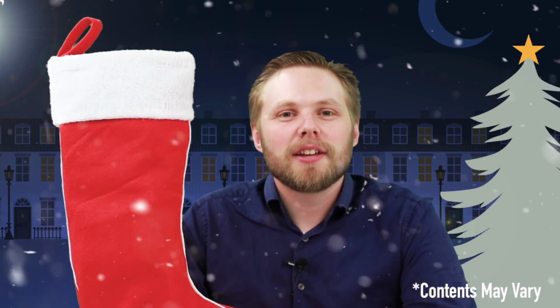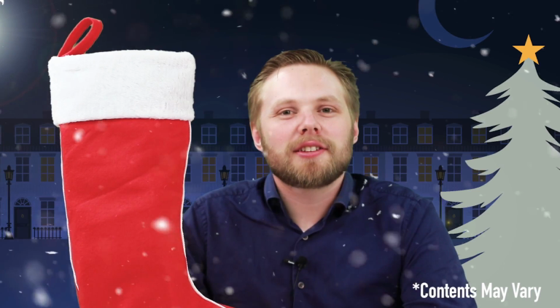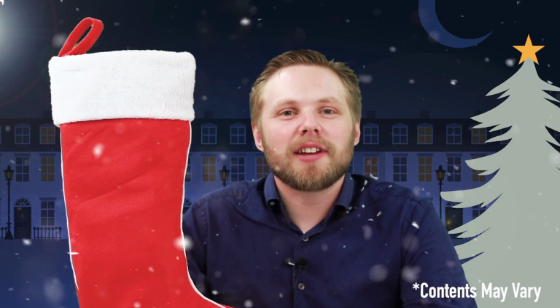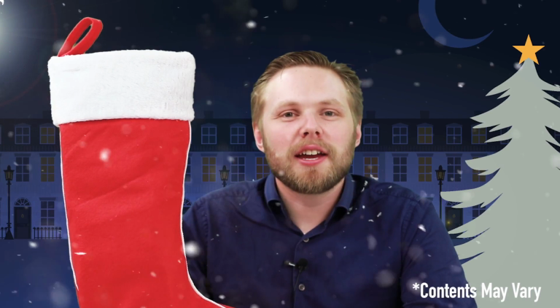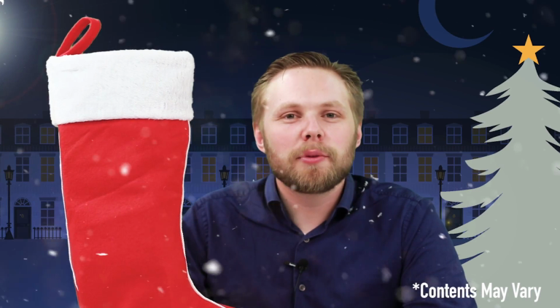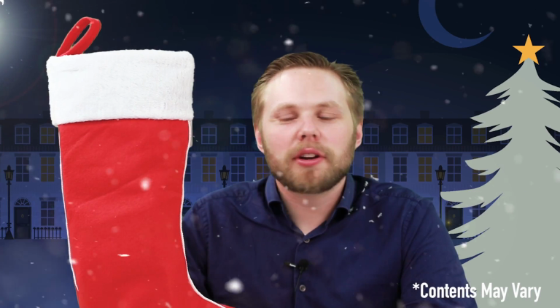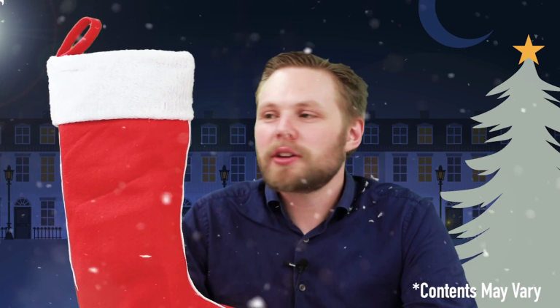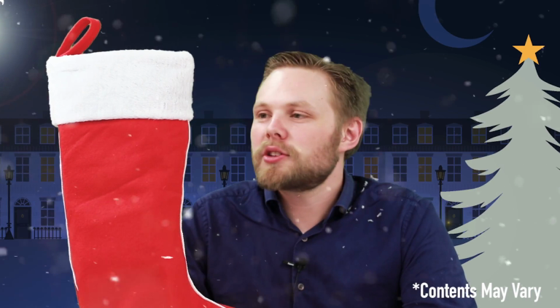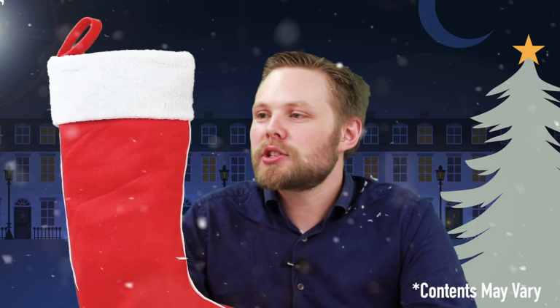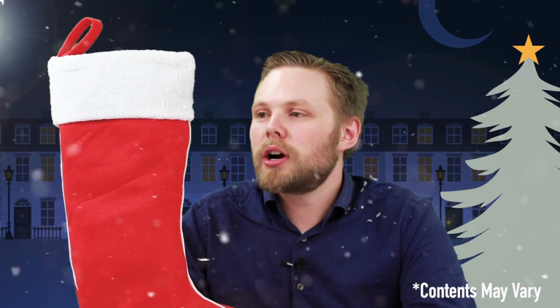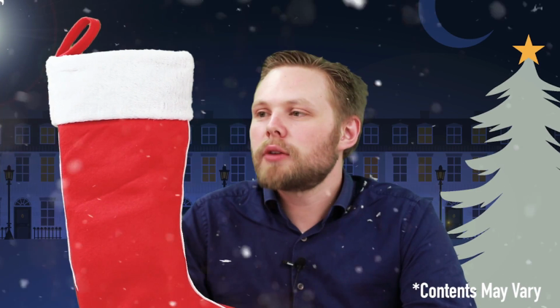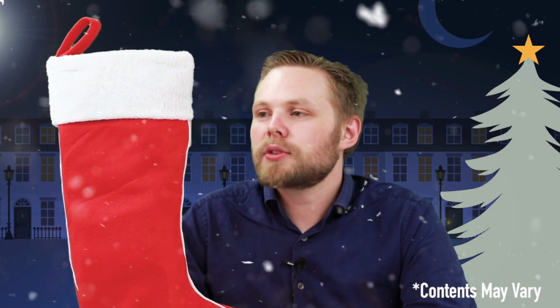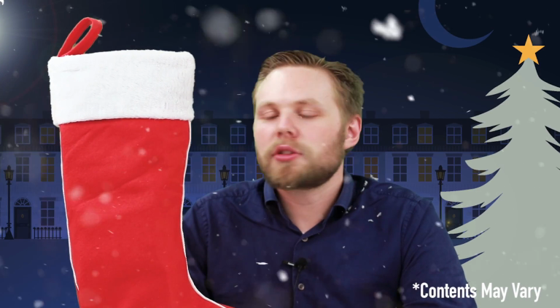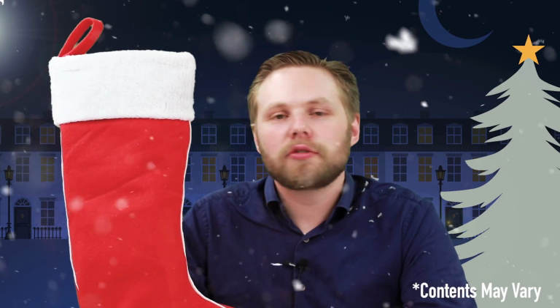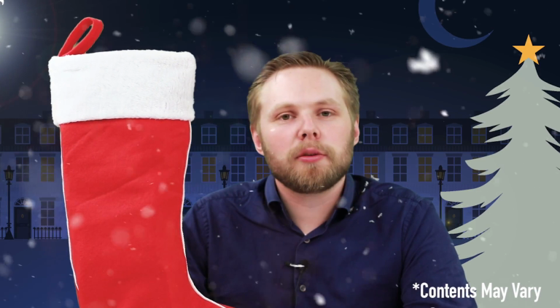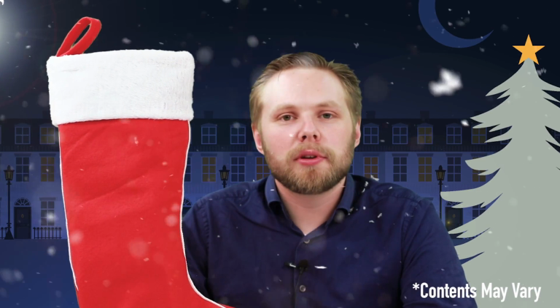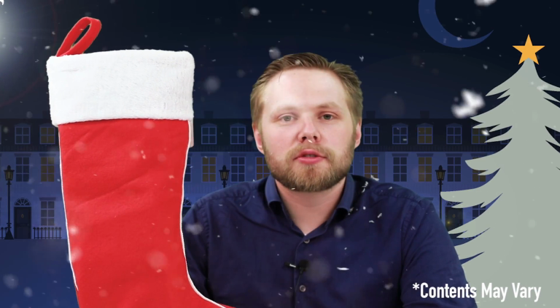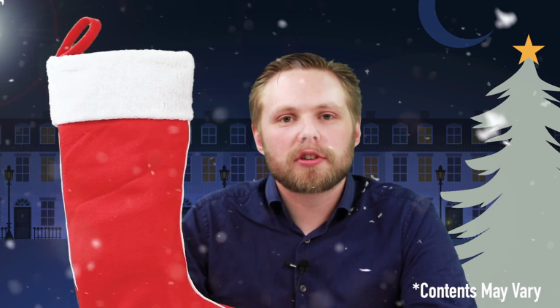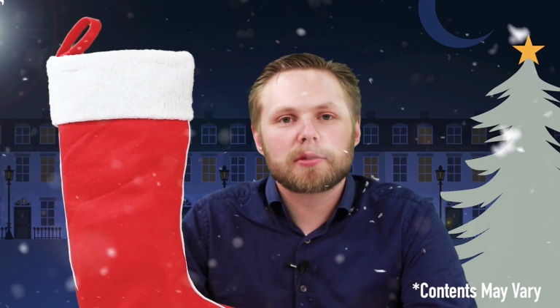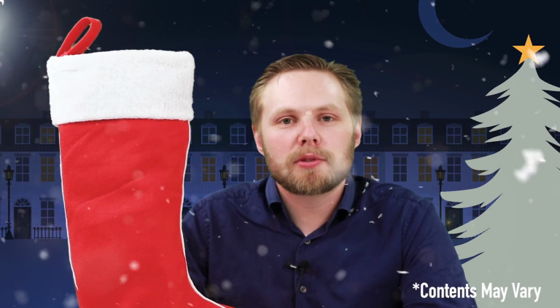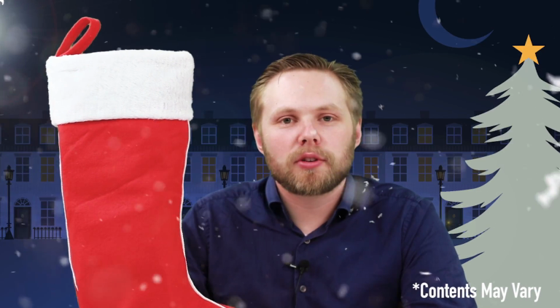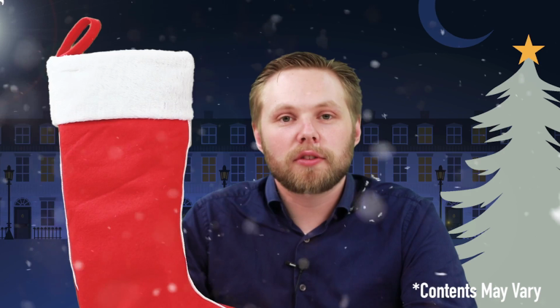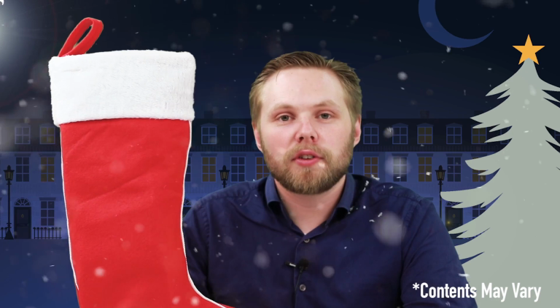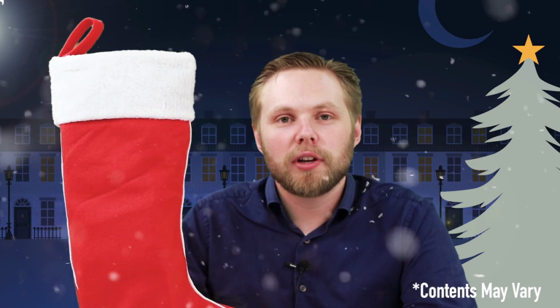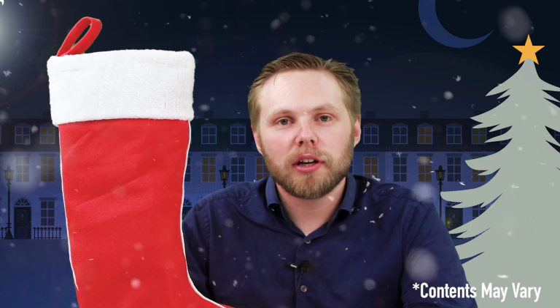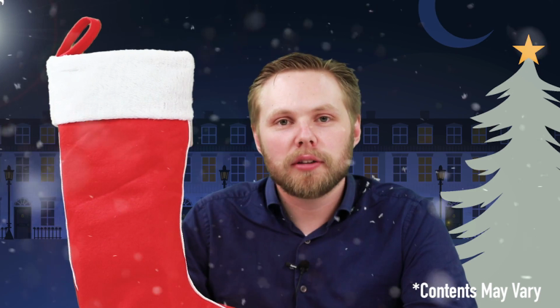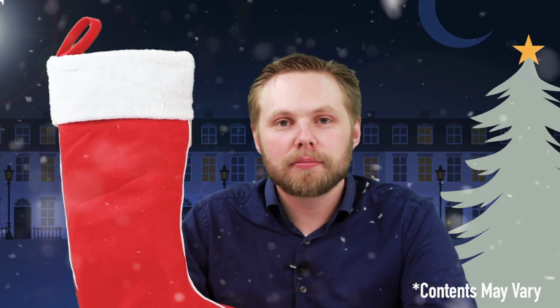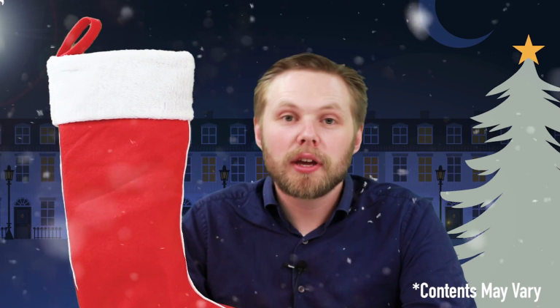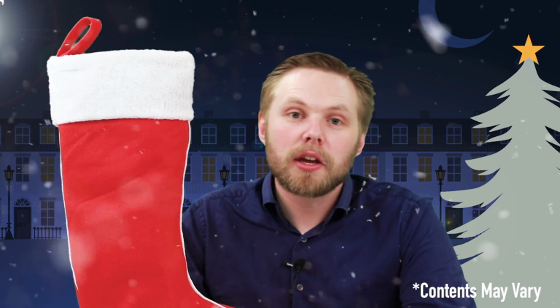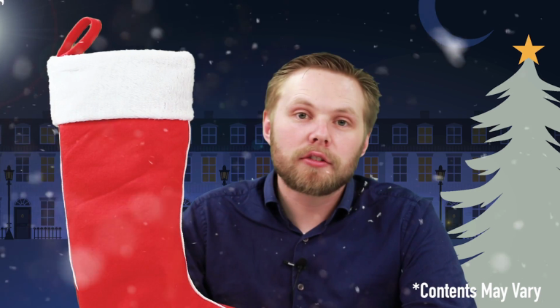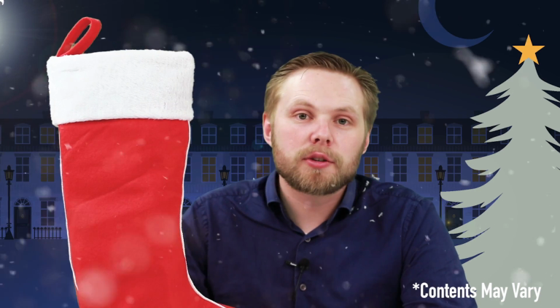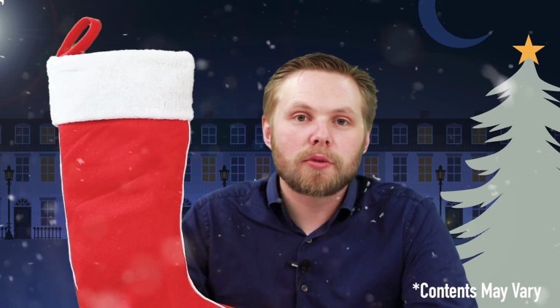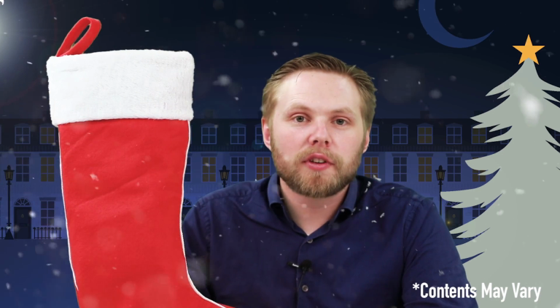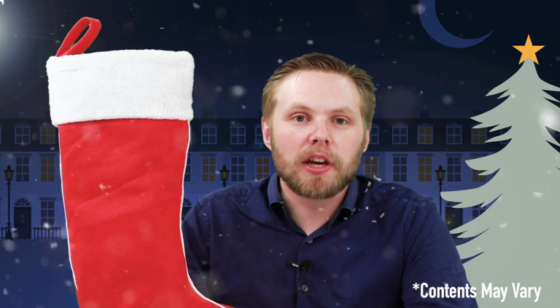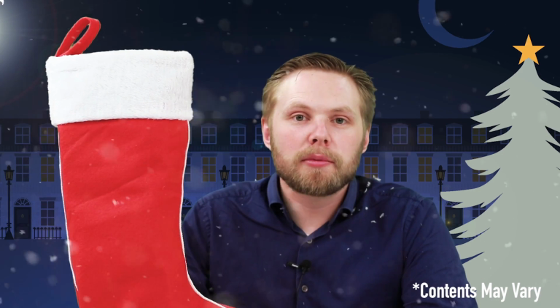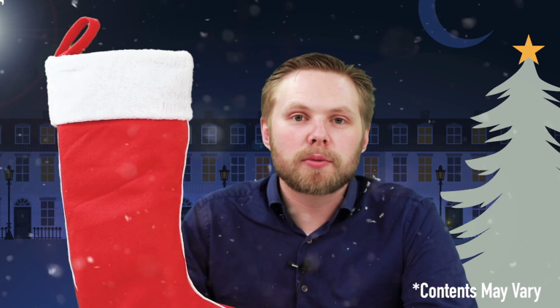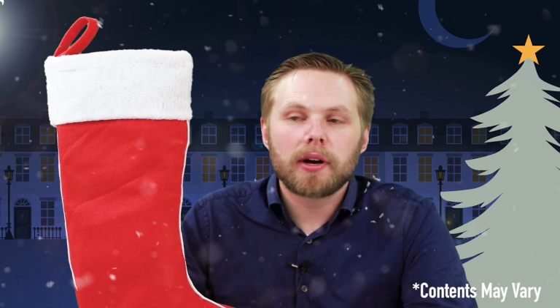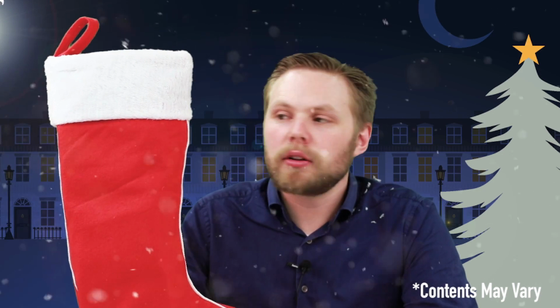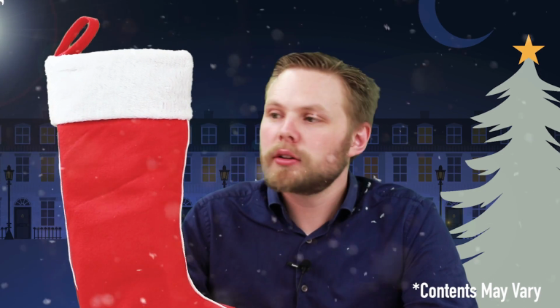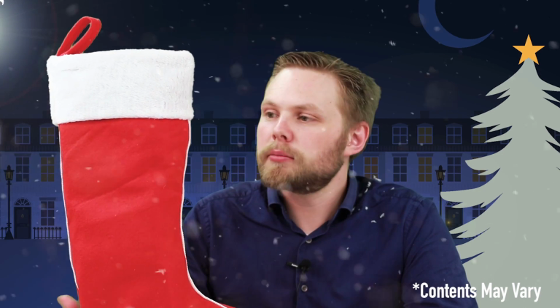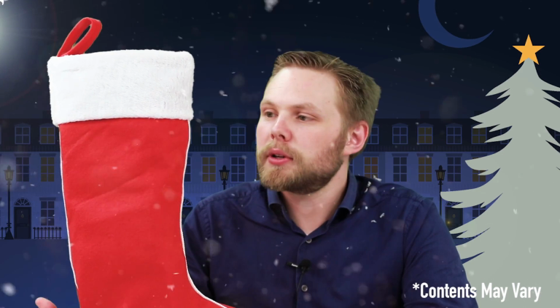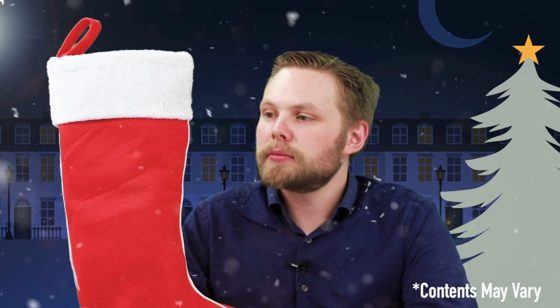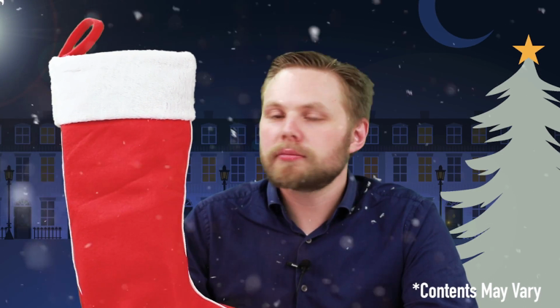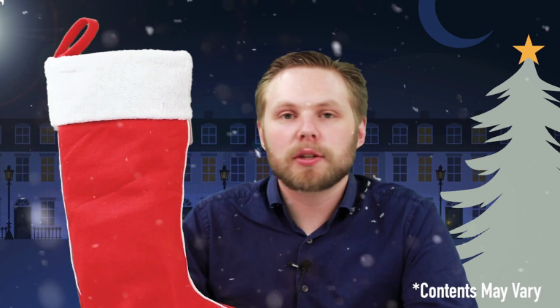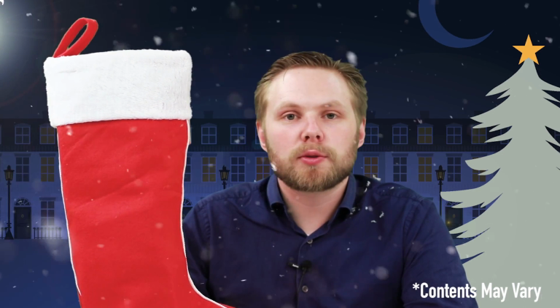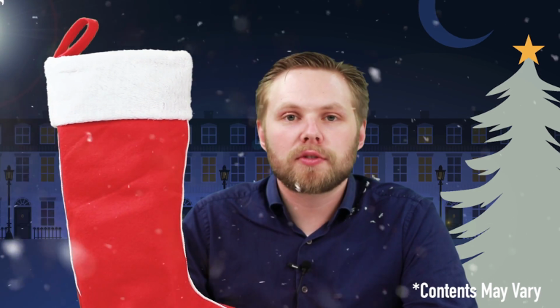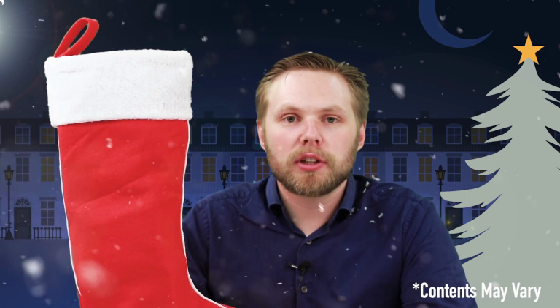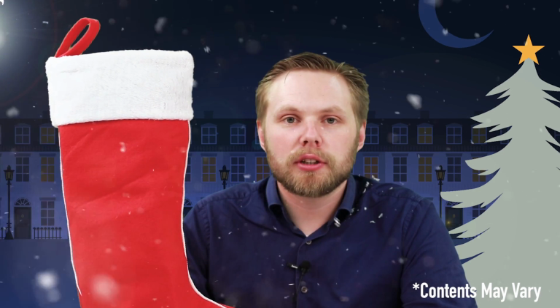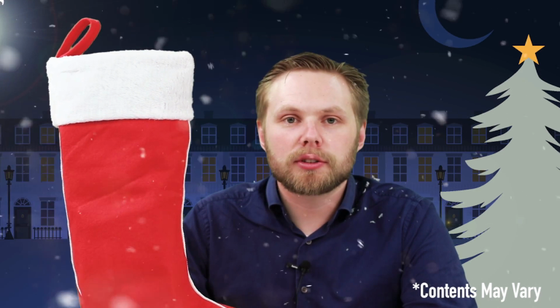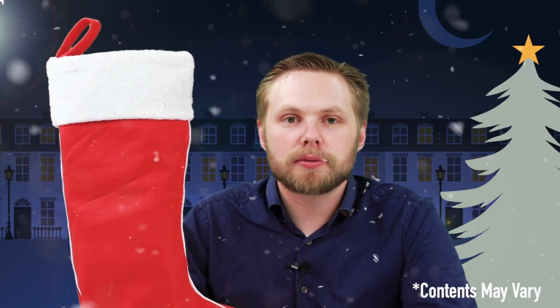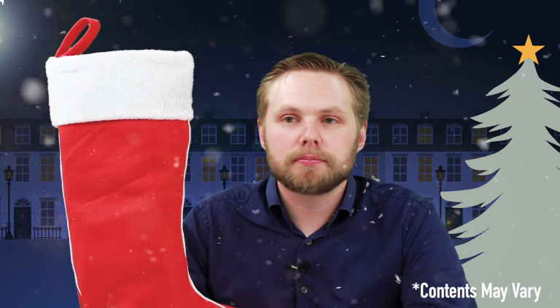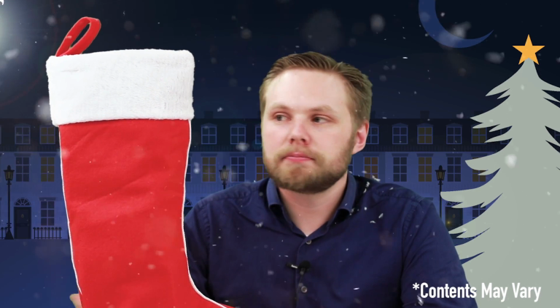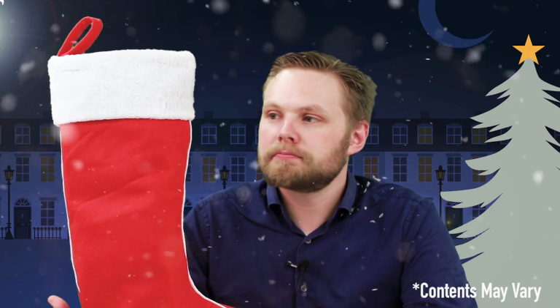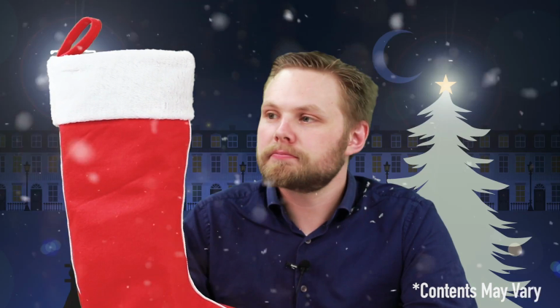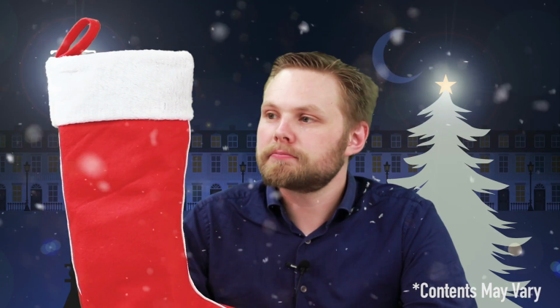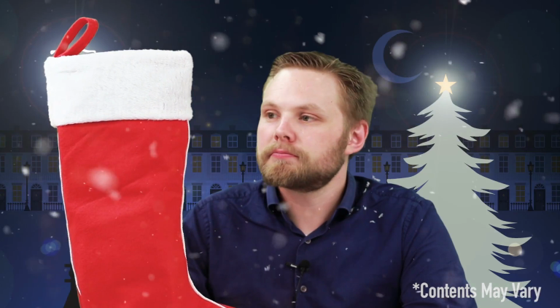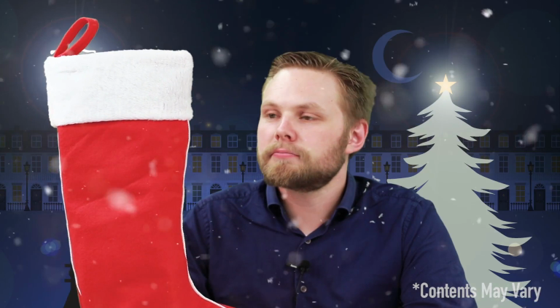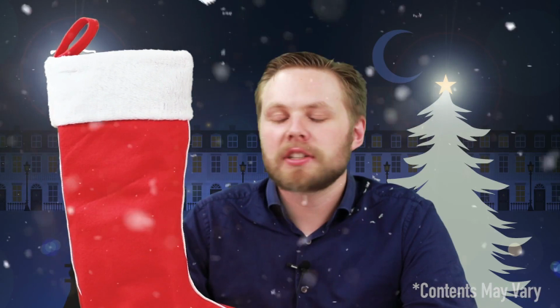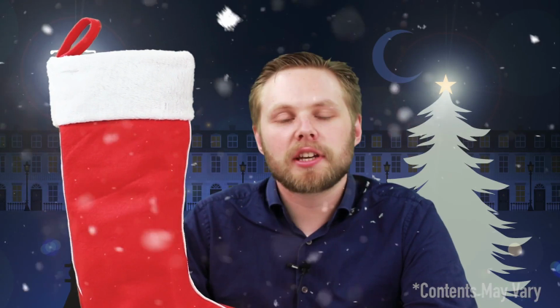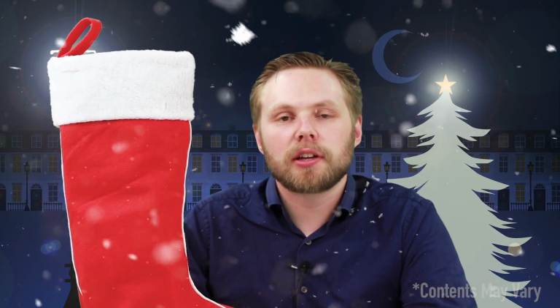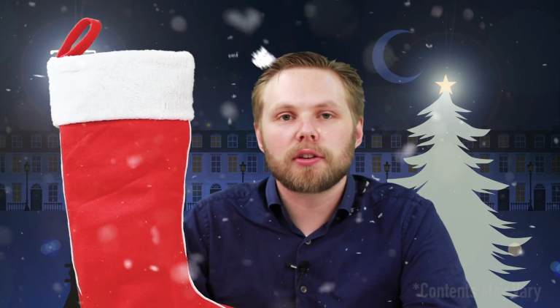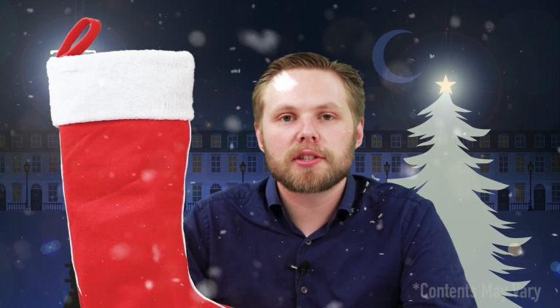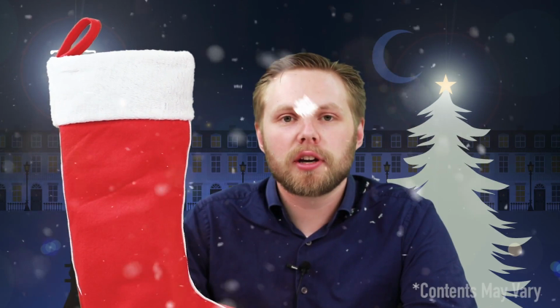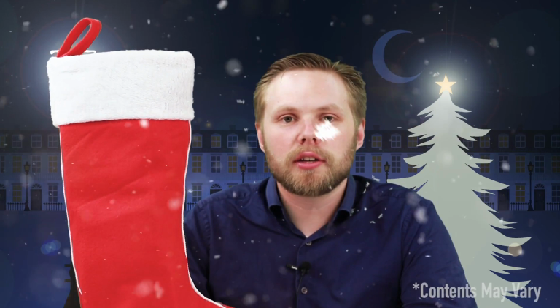Today we're looking at the child 3 plus Christmas stocking for her. There is one for him as well, but this one's for girls. Let's take a look inside.